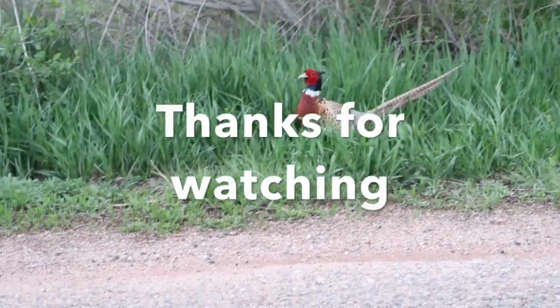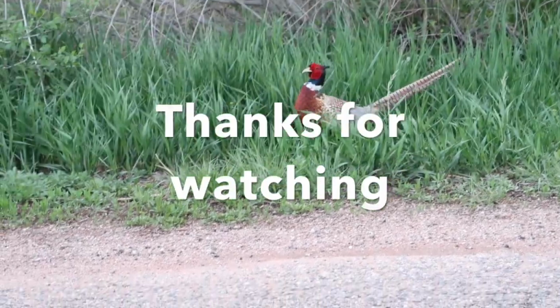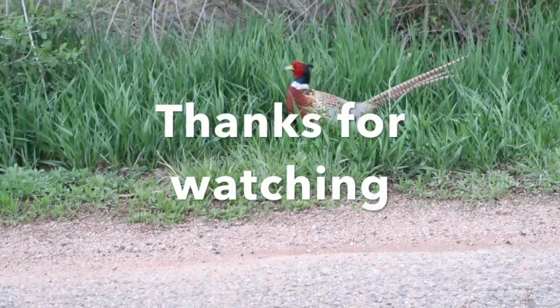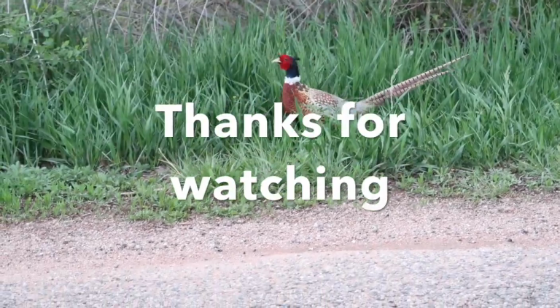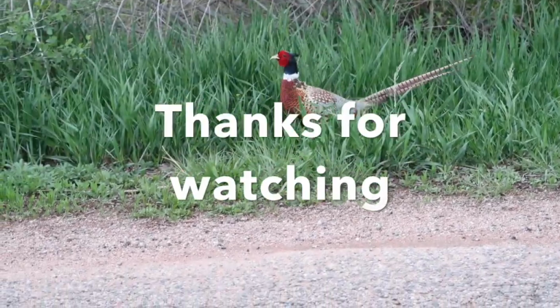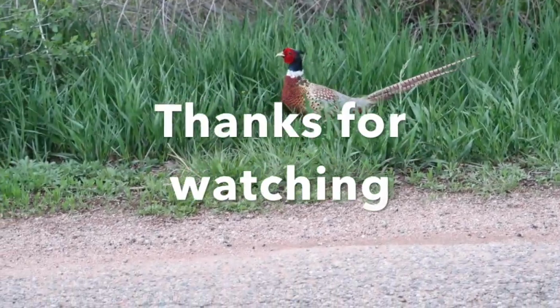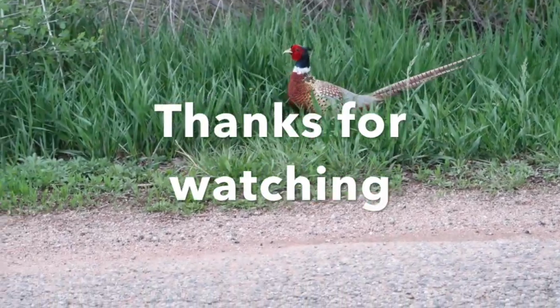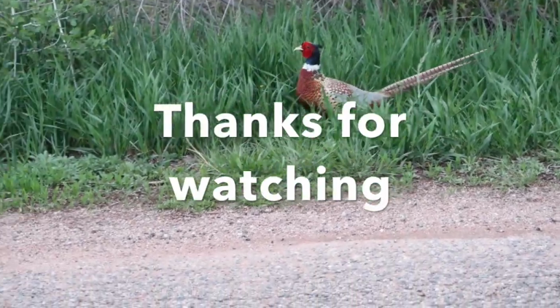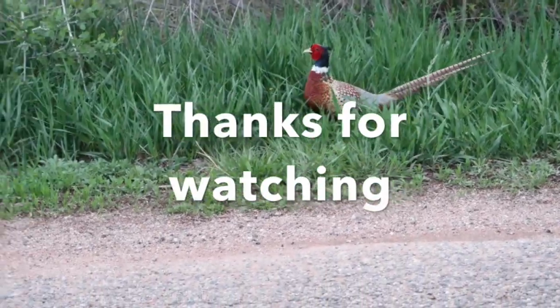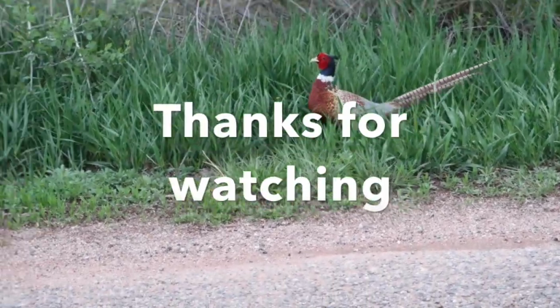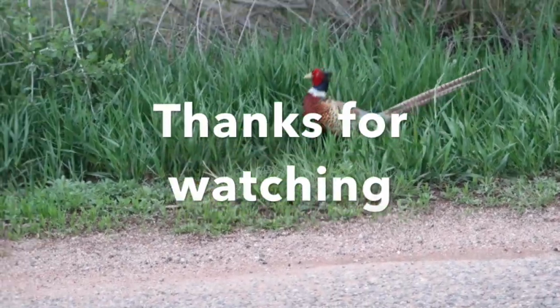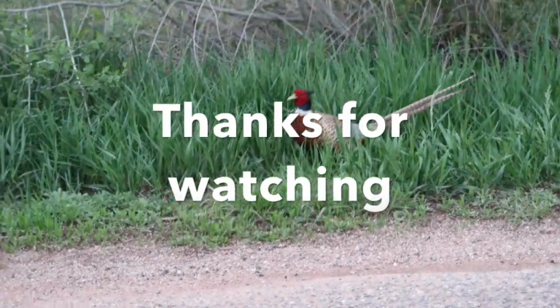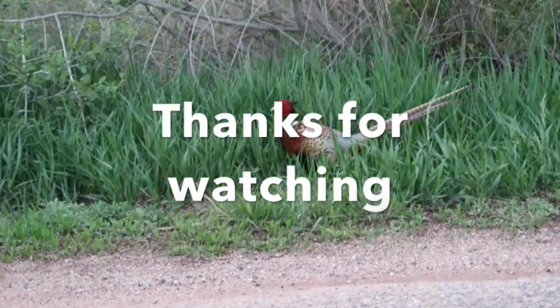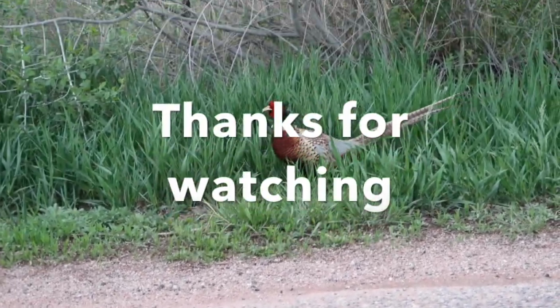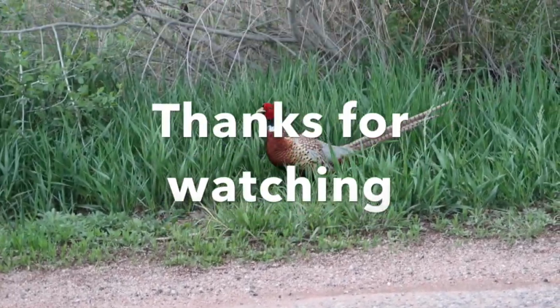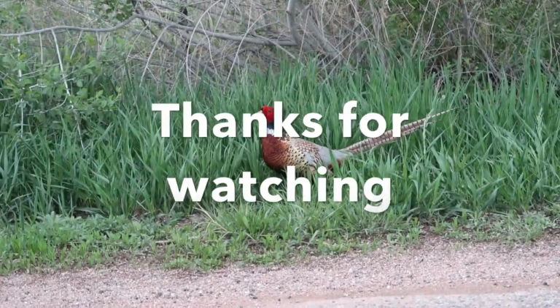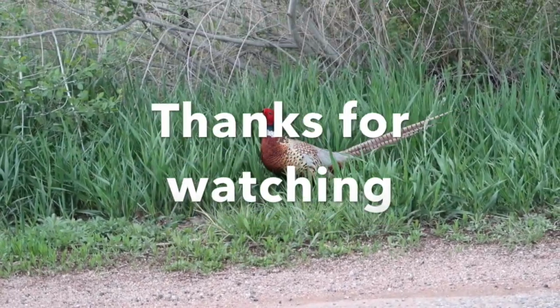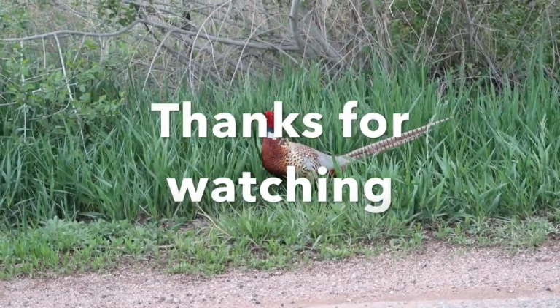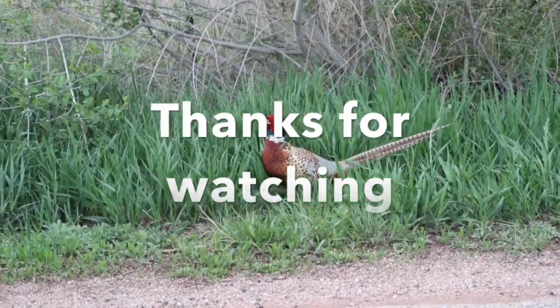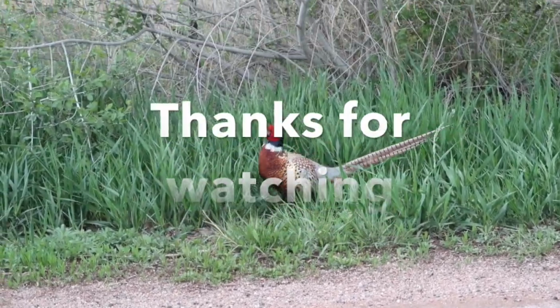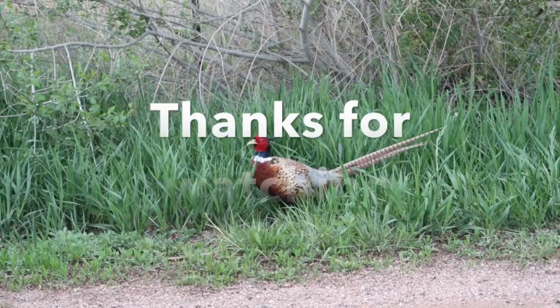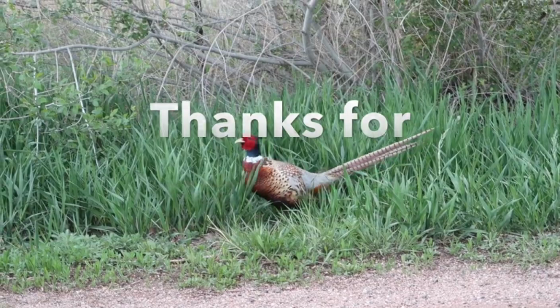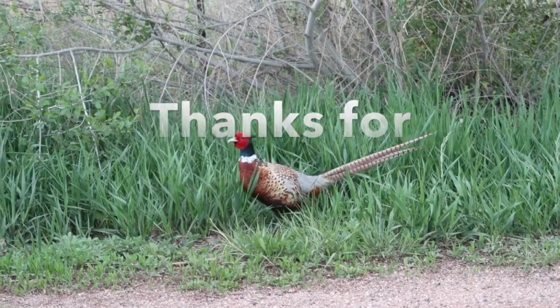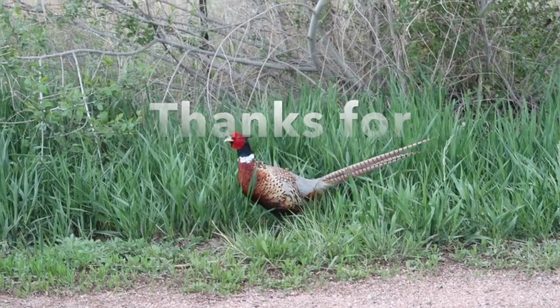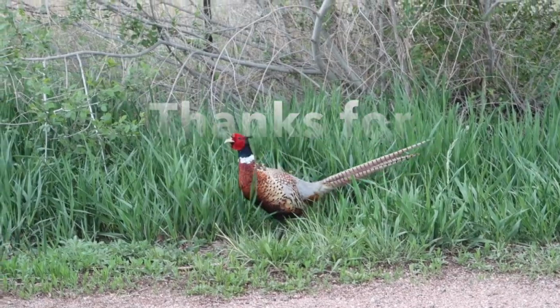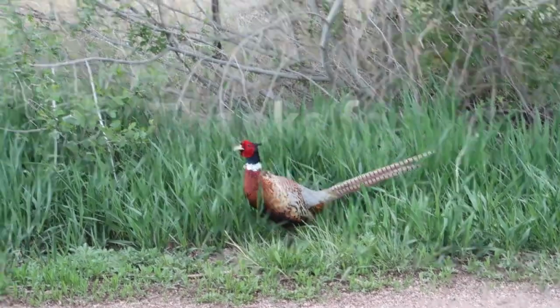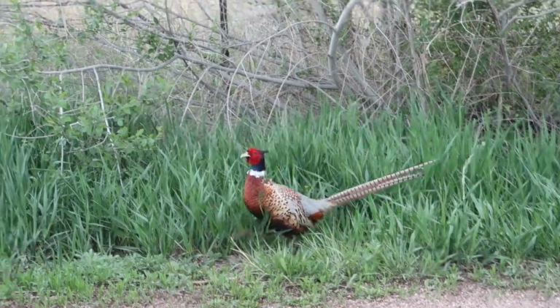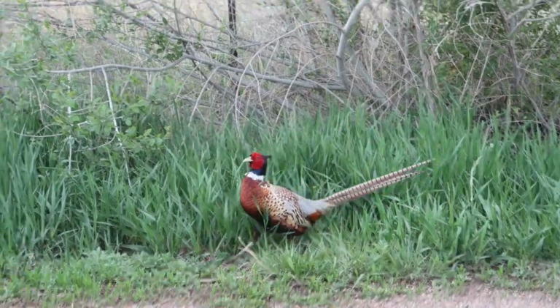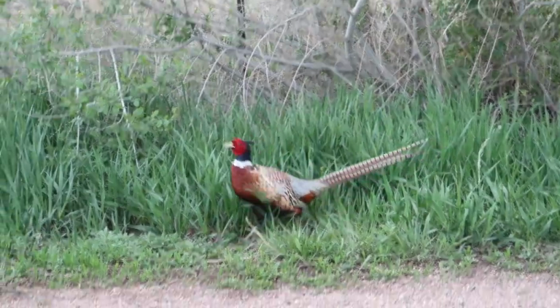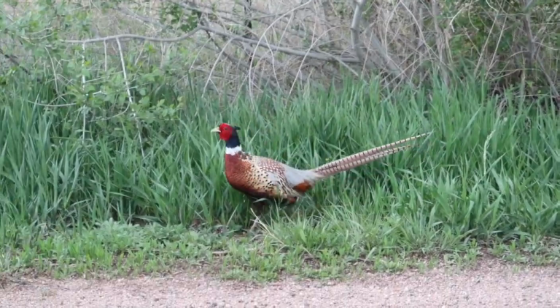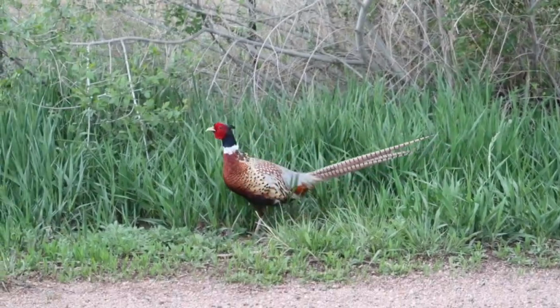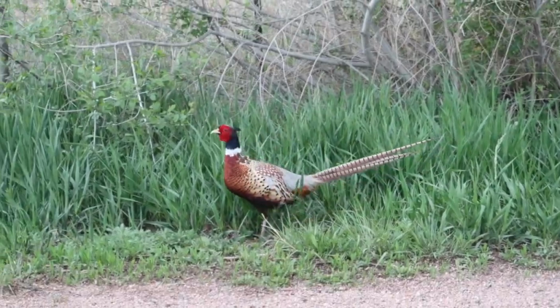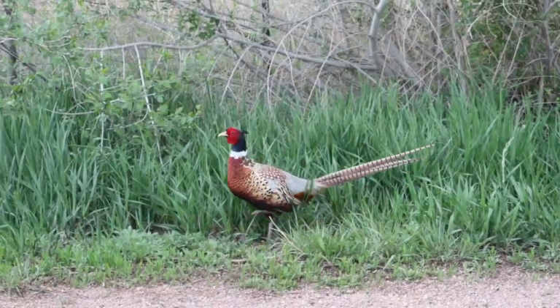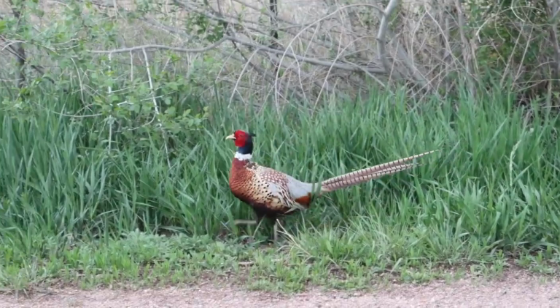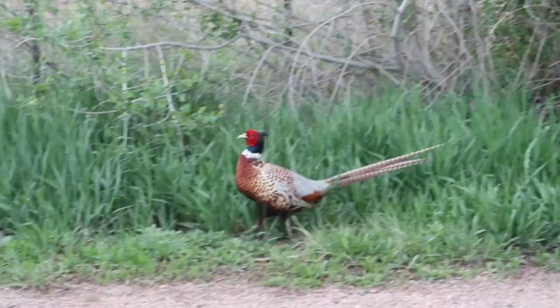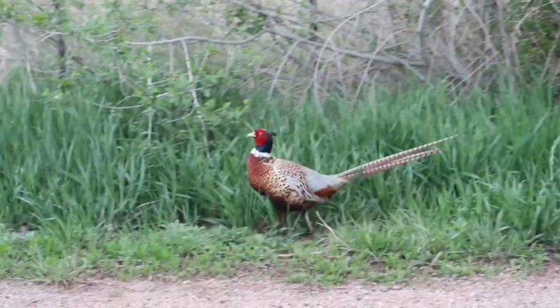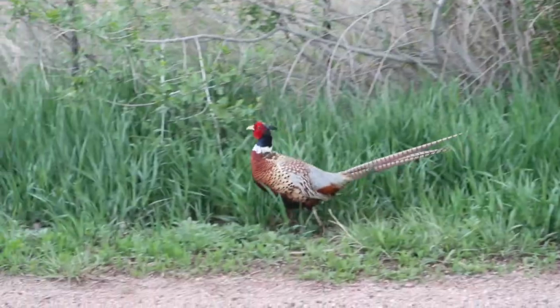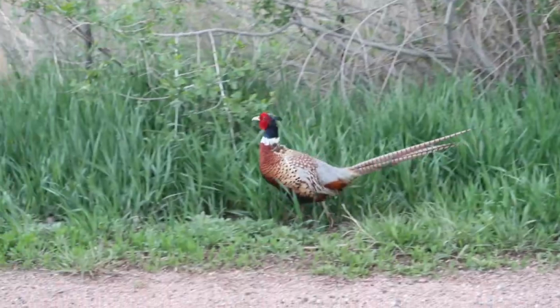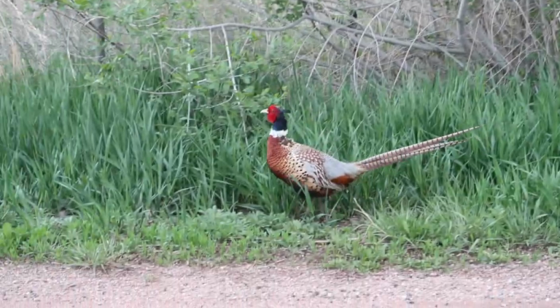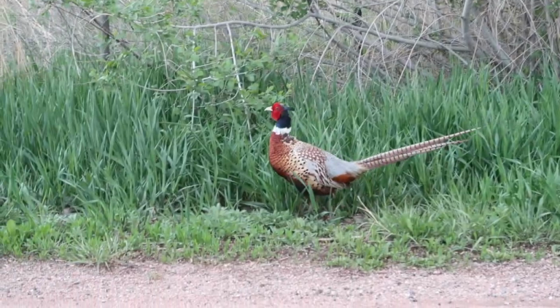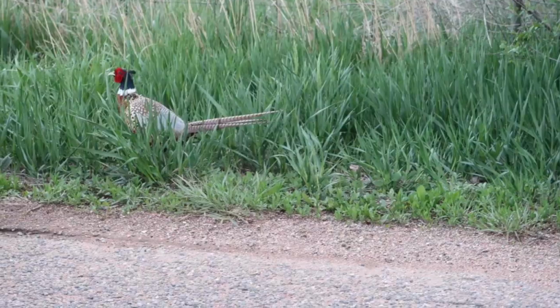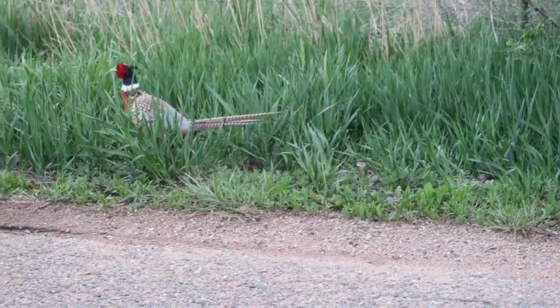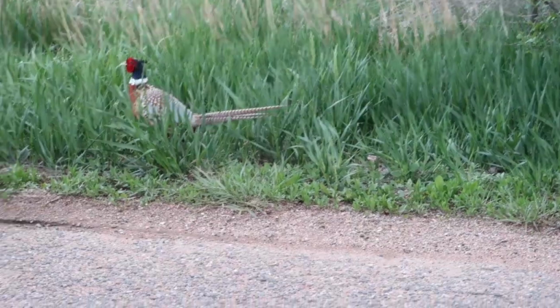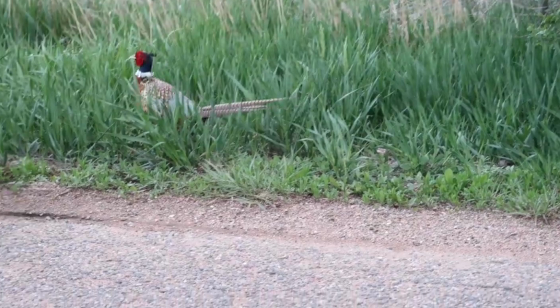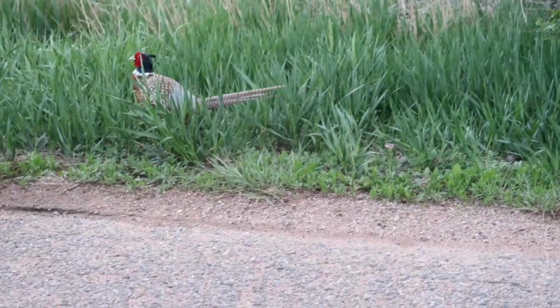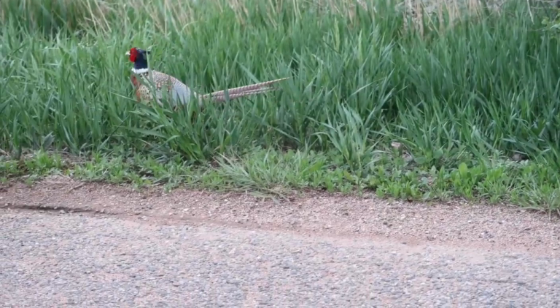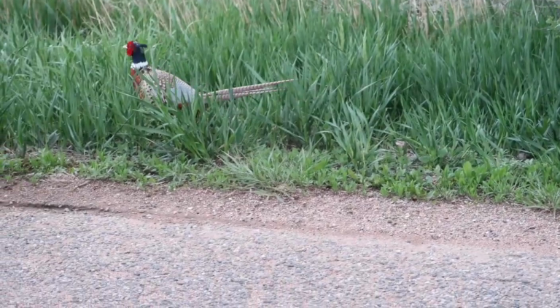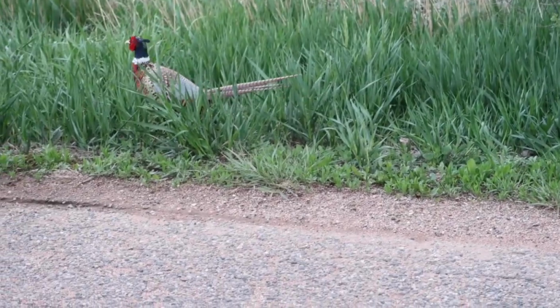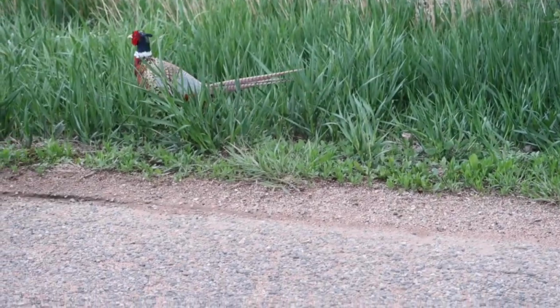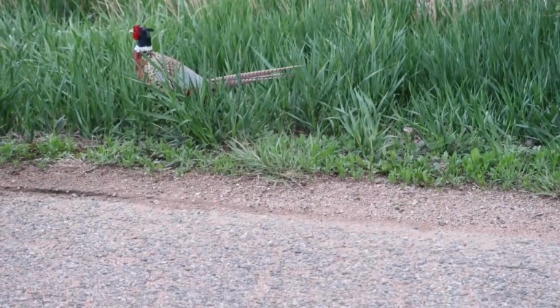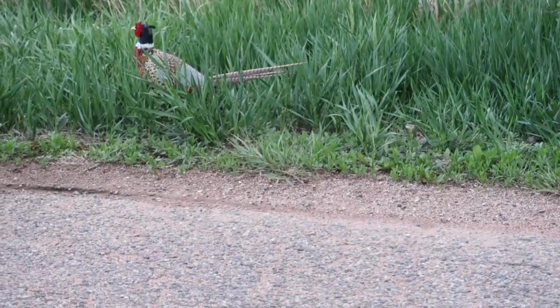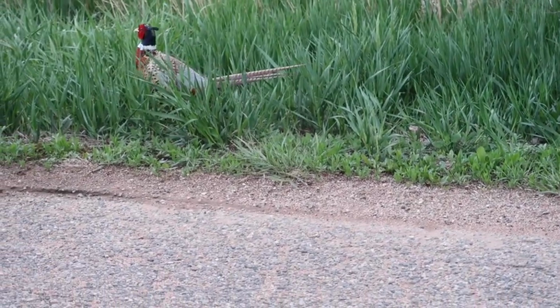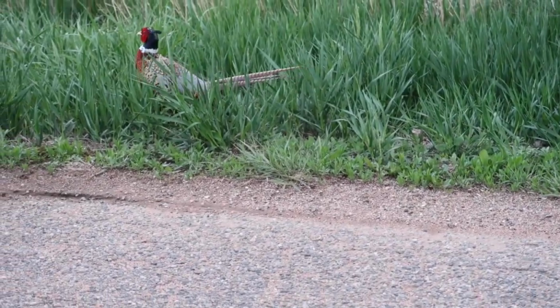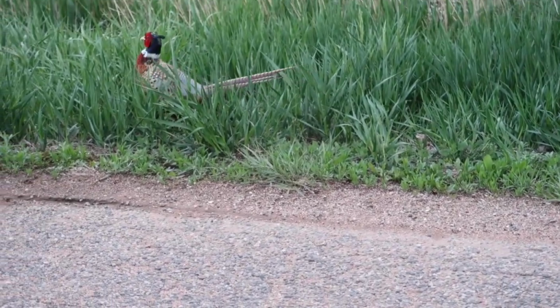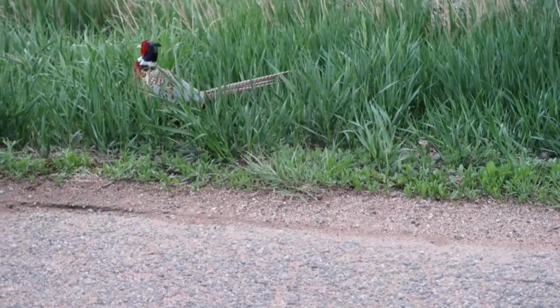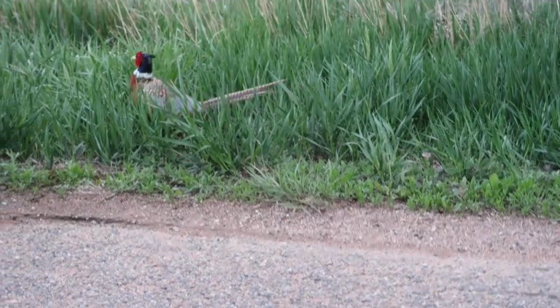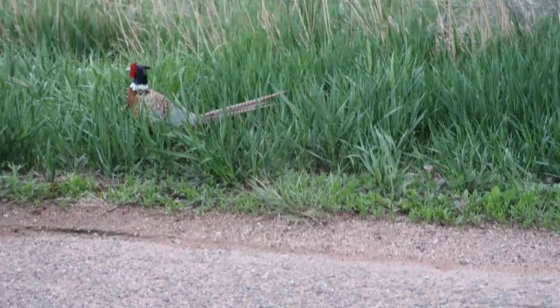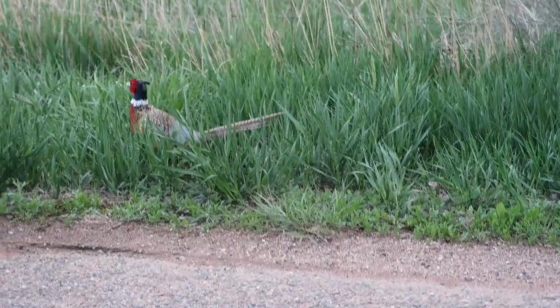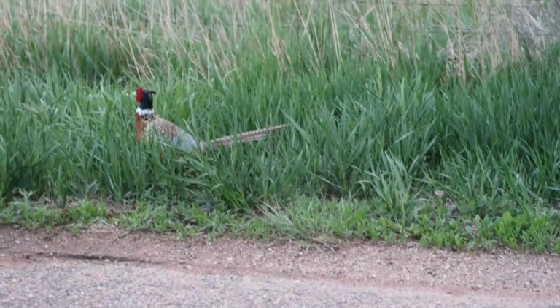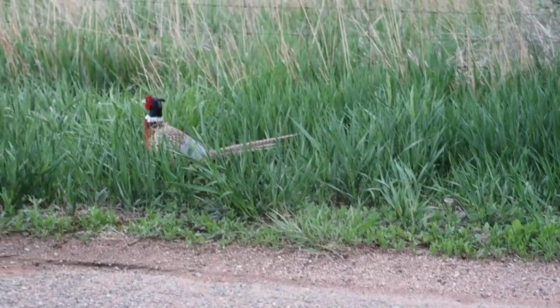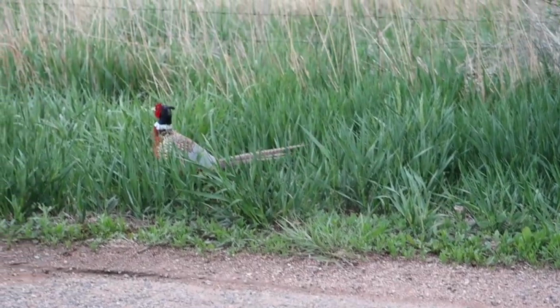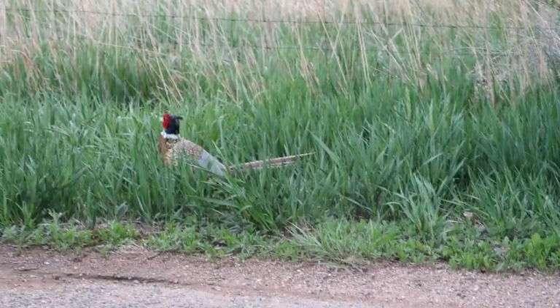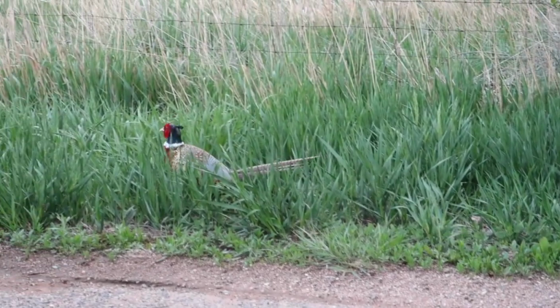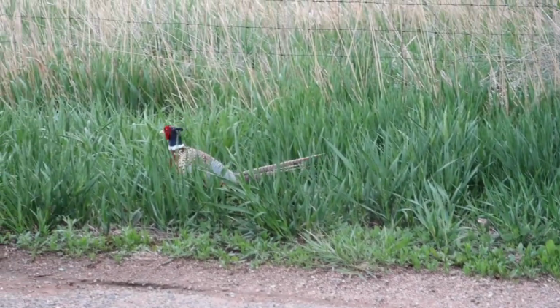Thanks everybody for watching the channel. I just thought this little ring-necked pheasant might be a point of interest to someone.